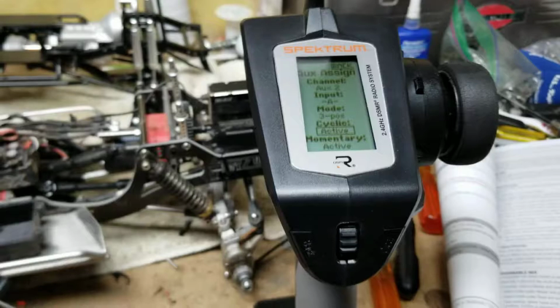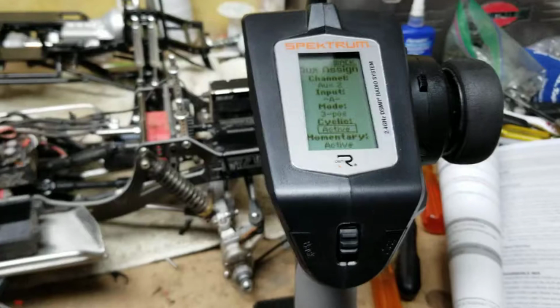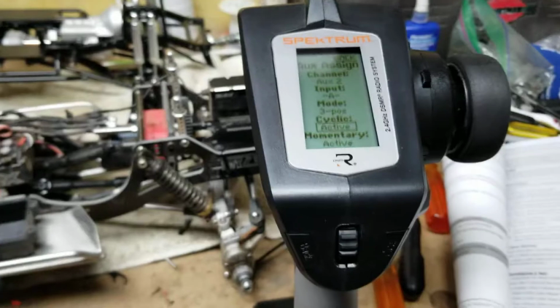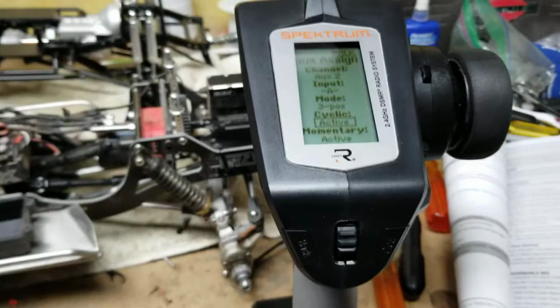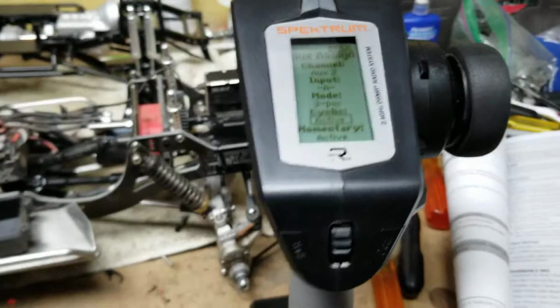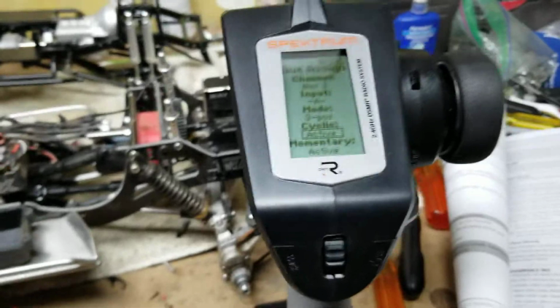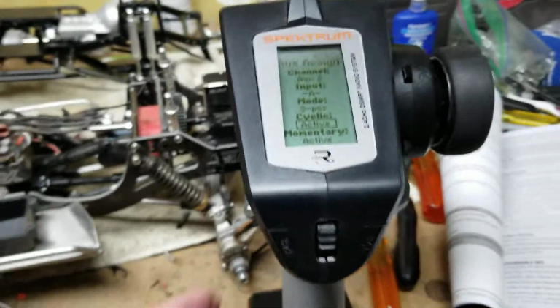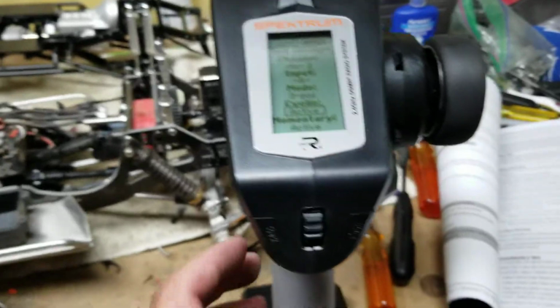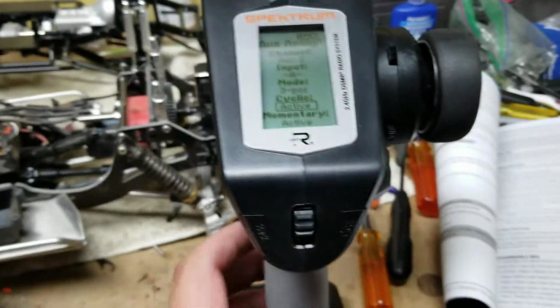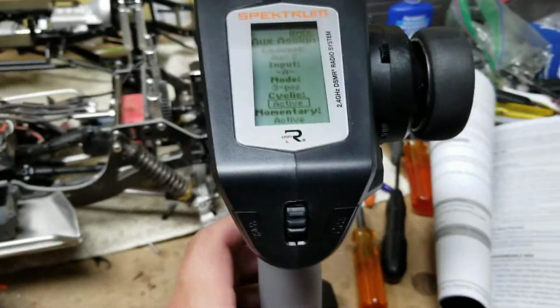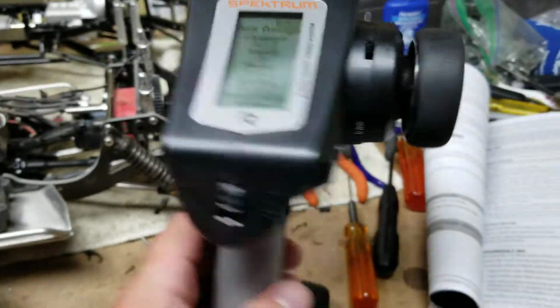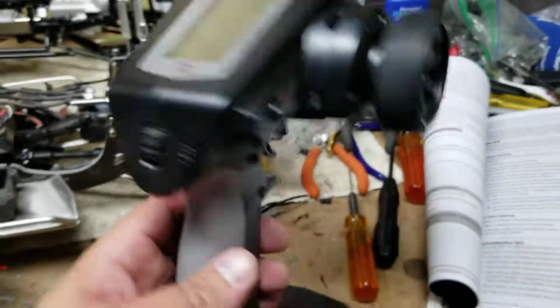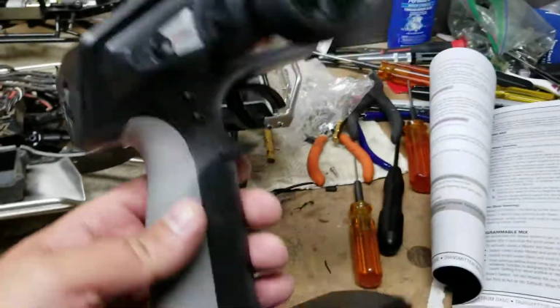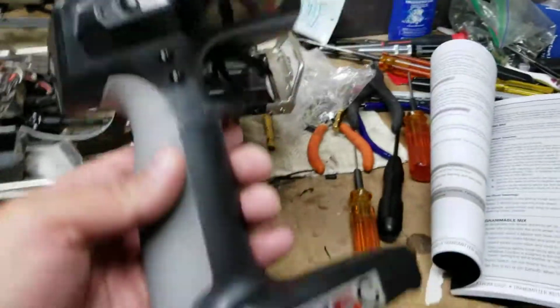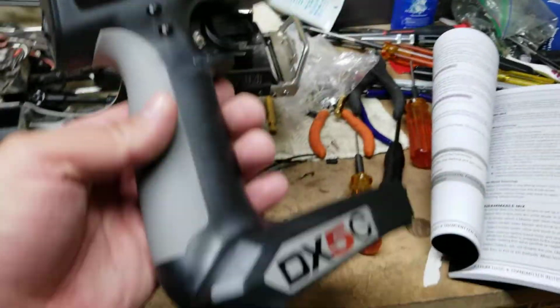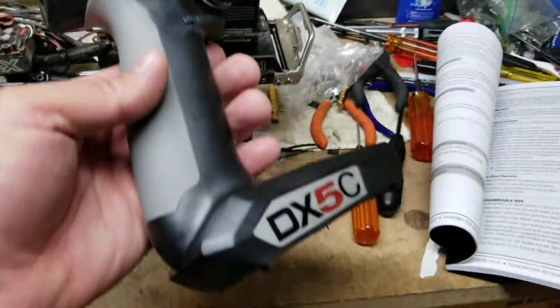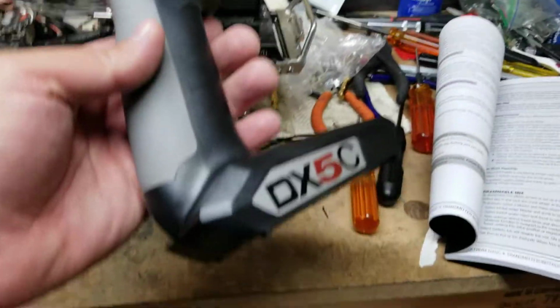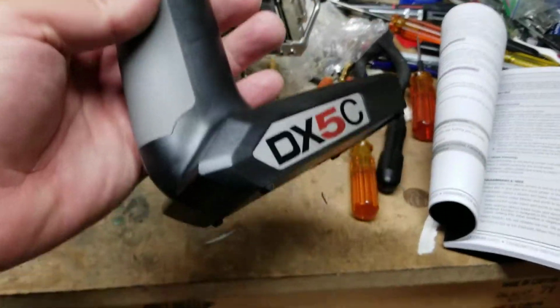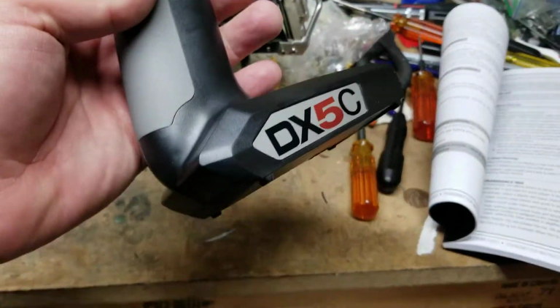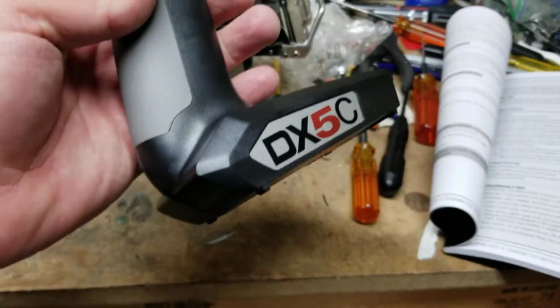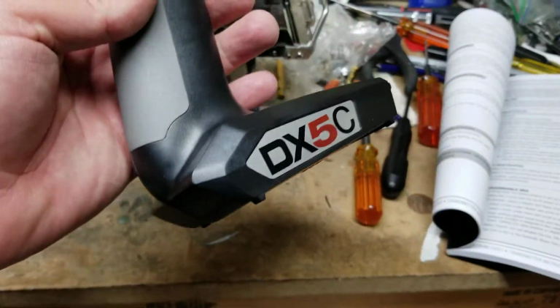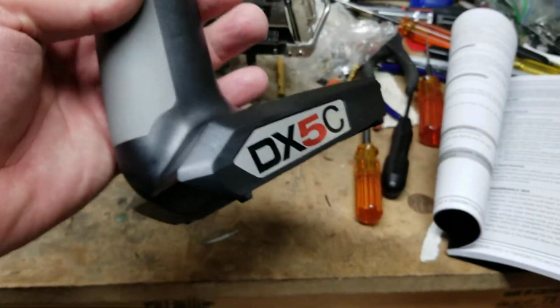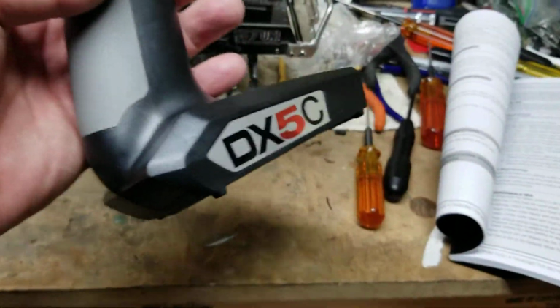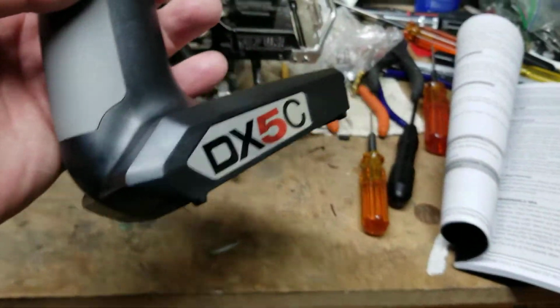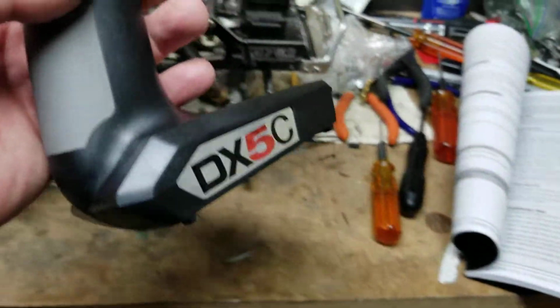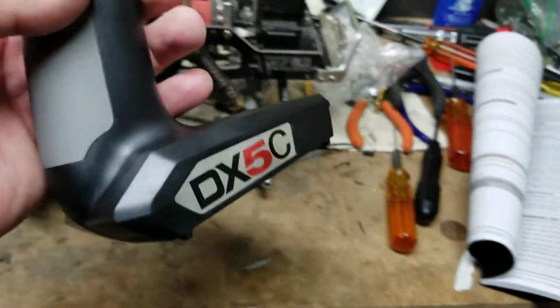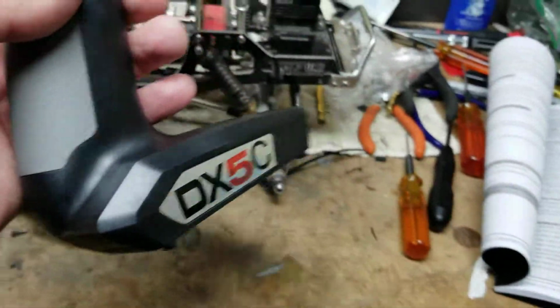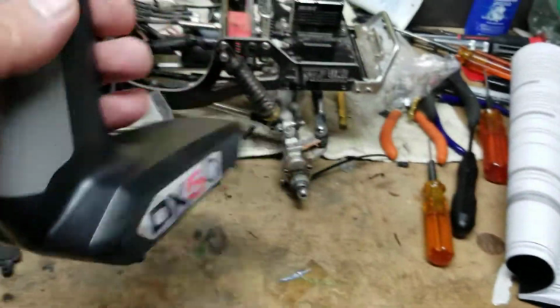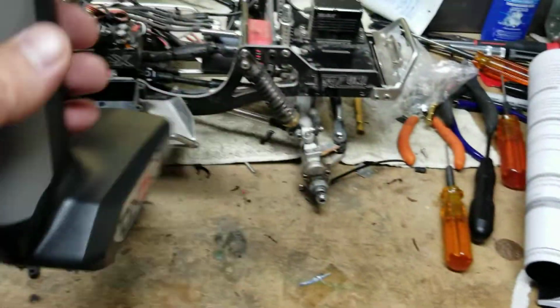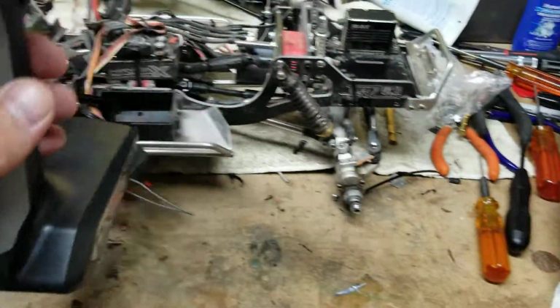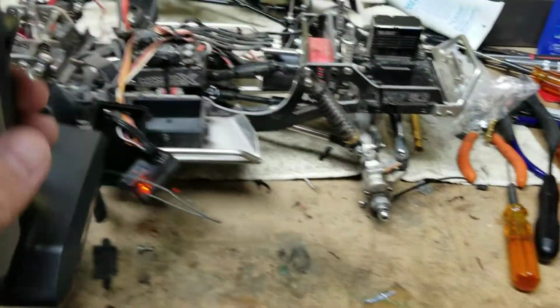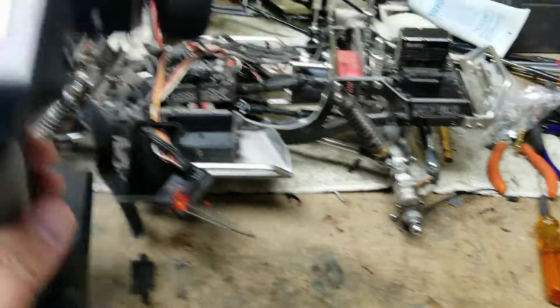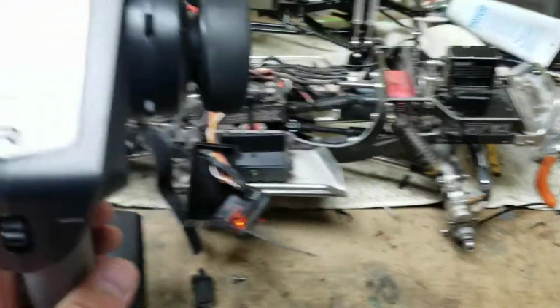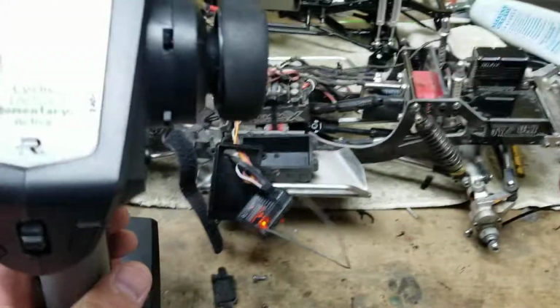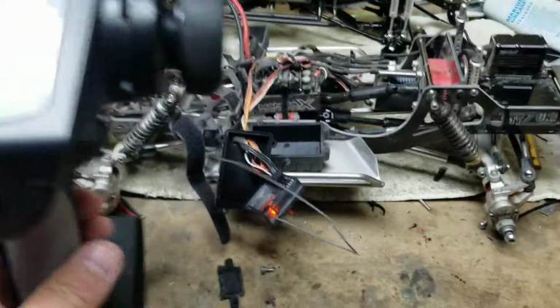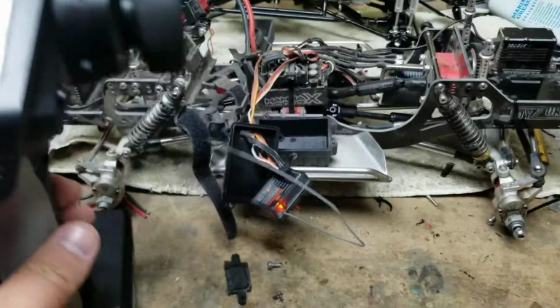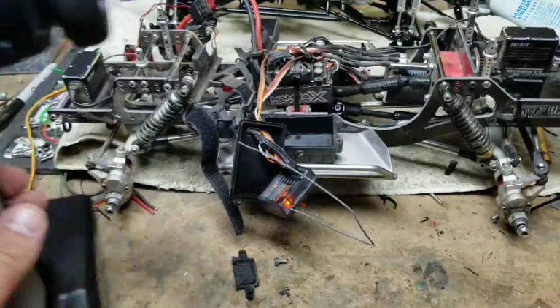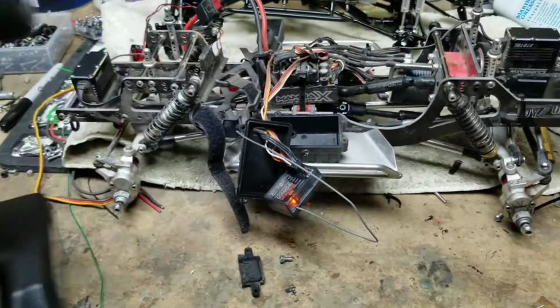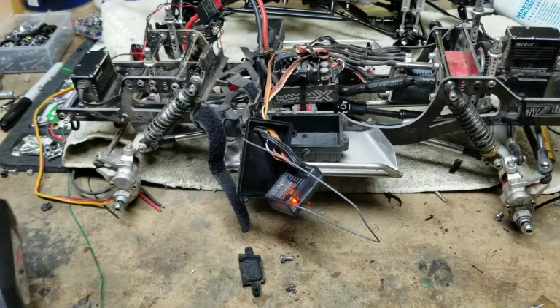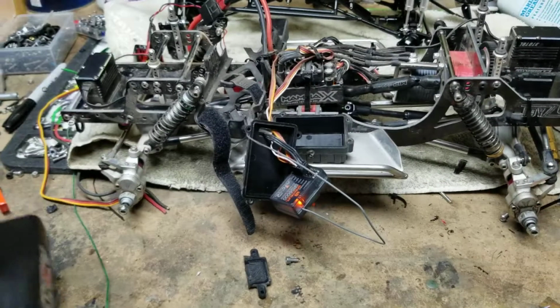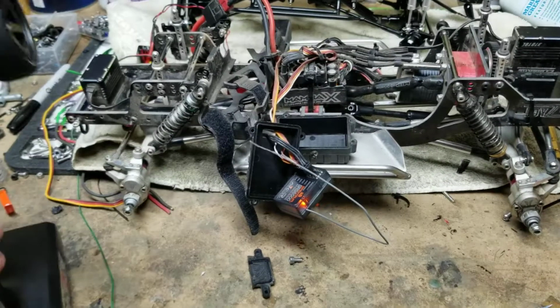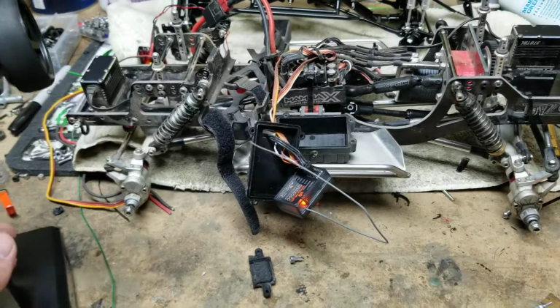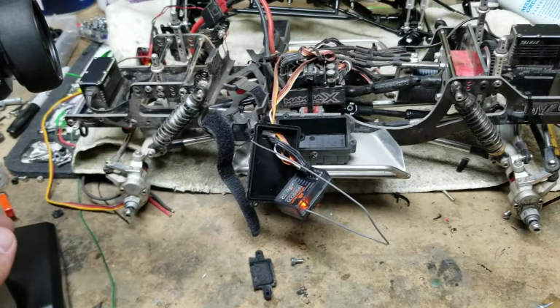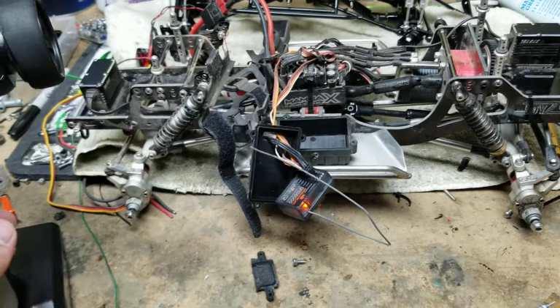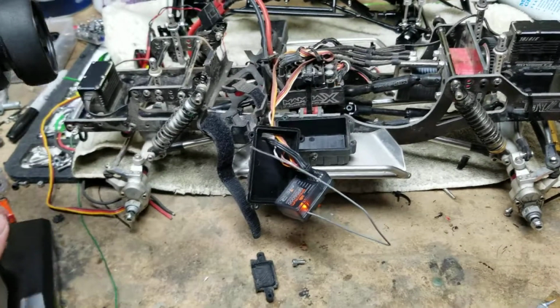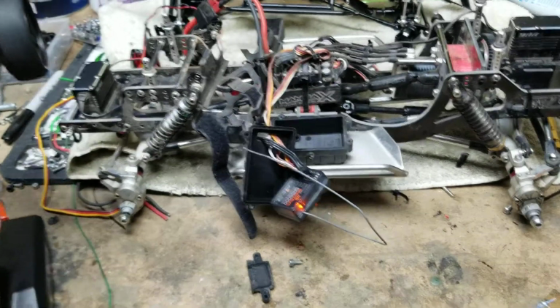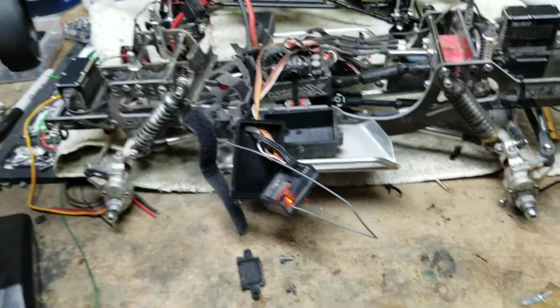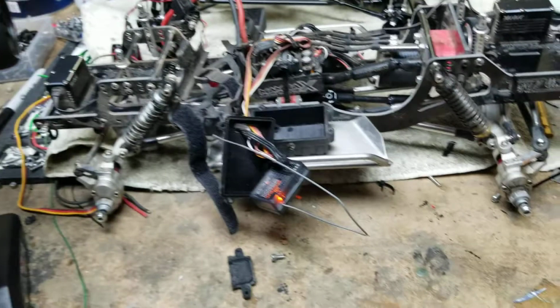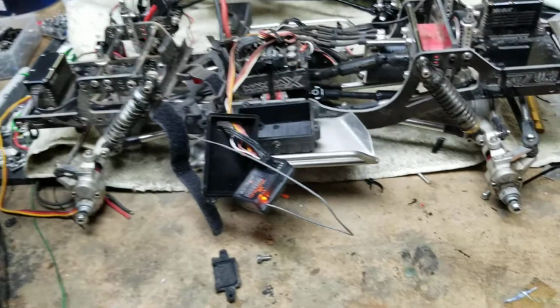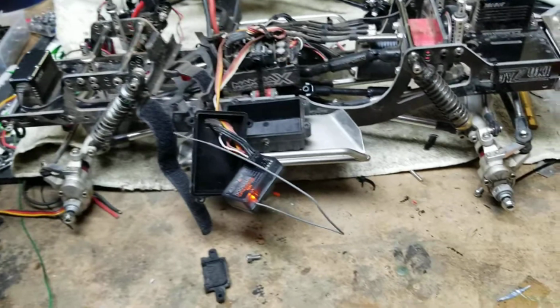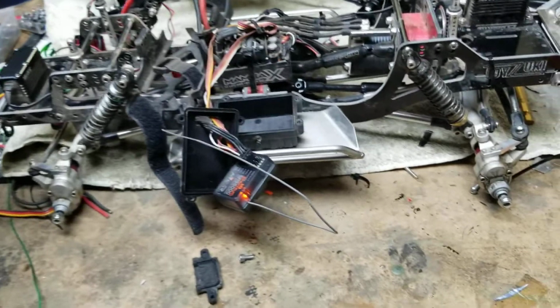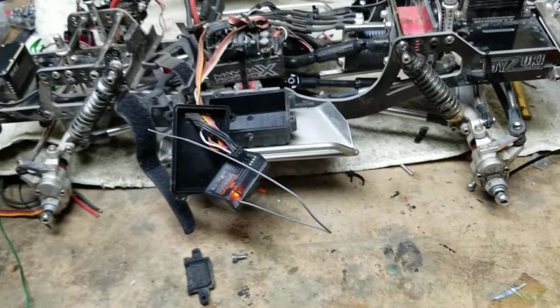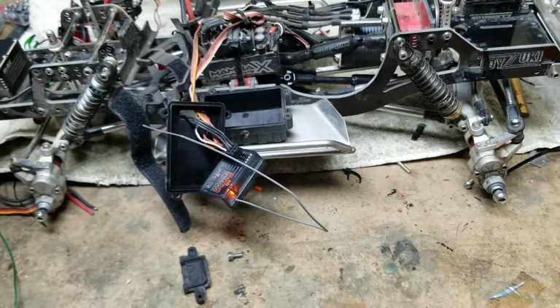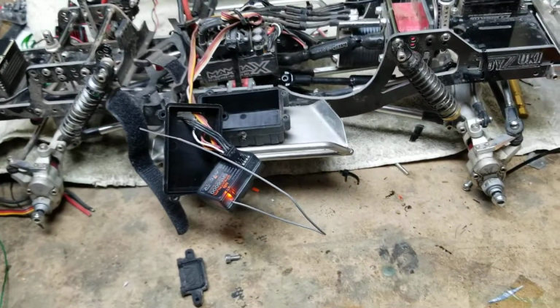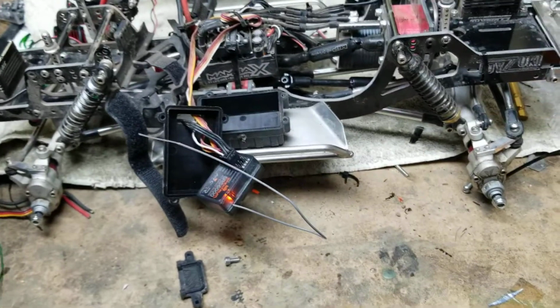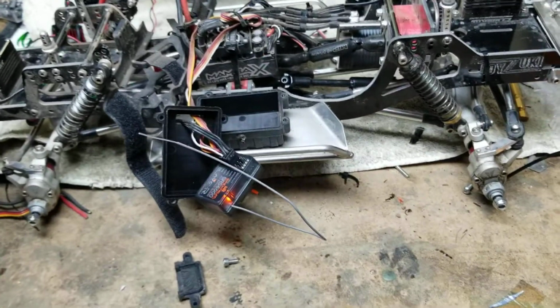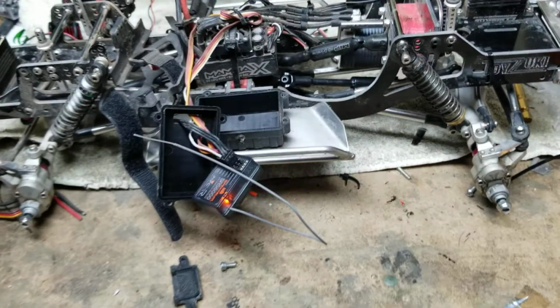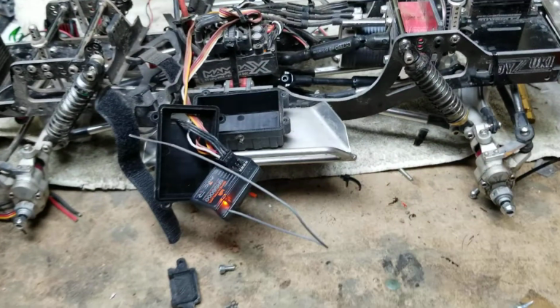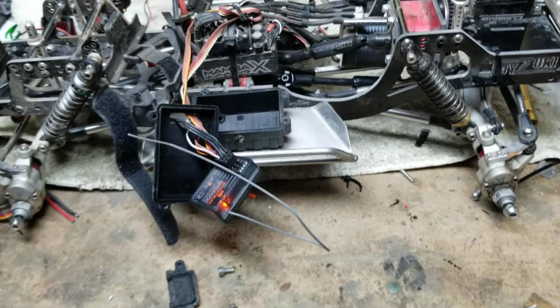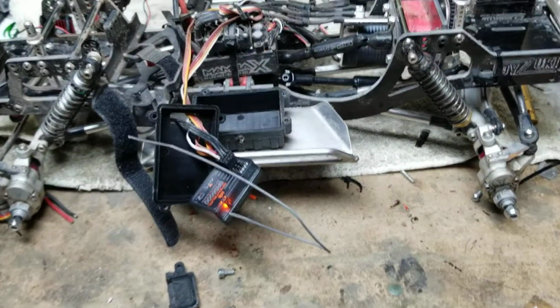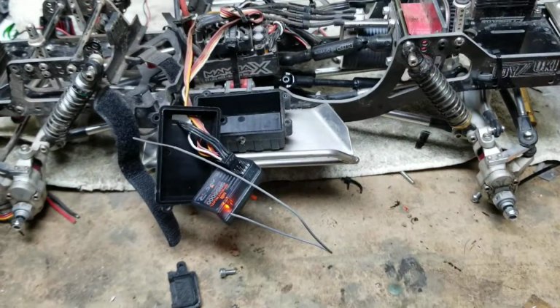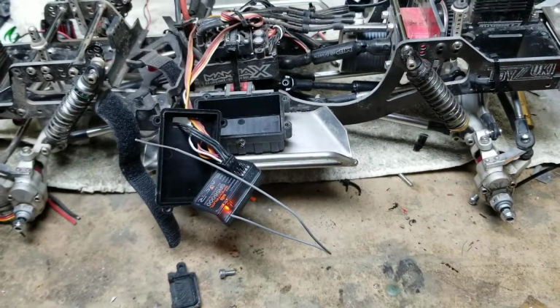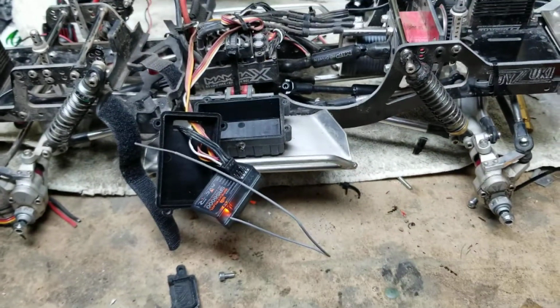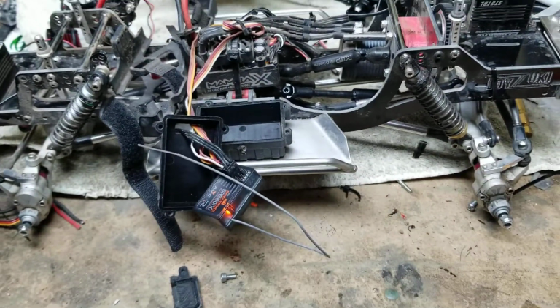Alright guys, so I'm working with this DX5C. I'll certainly enjoy it at some point, but here are some issues I'm having.